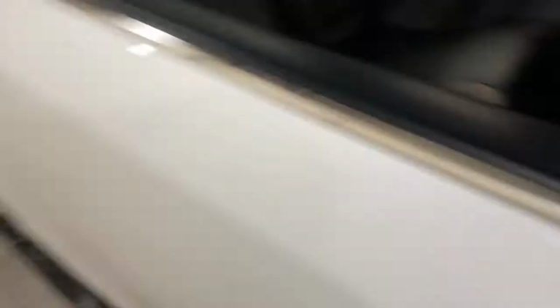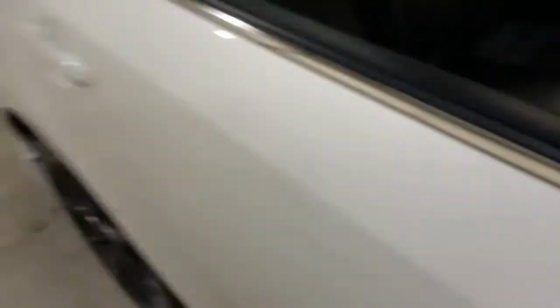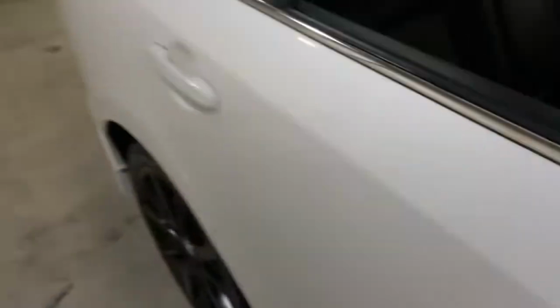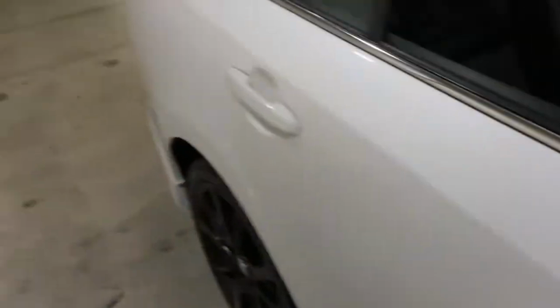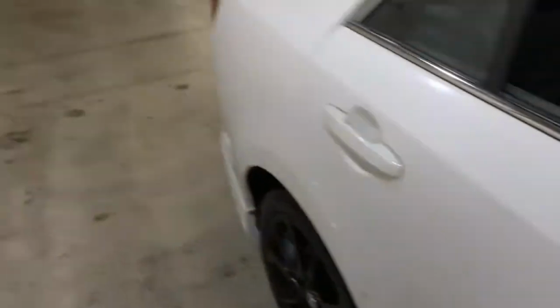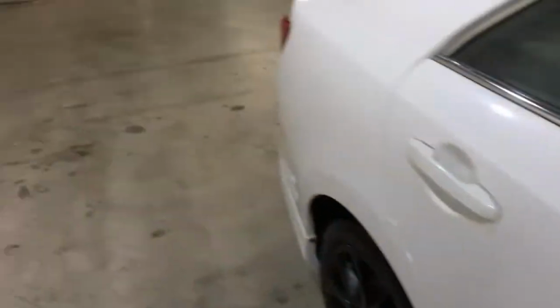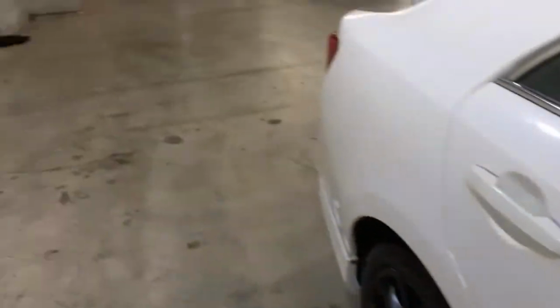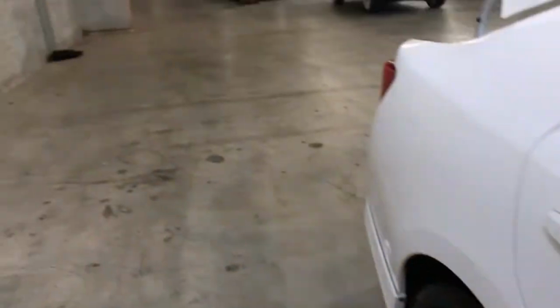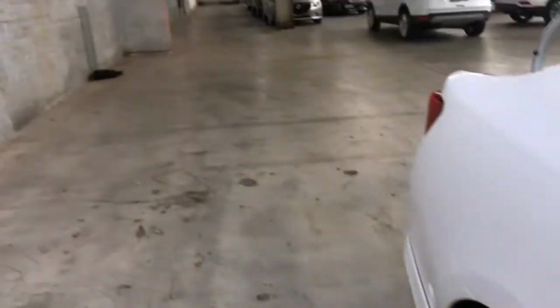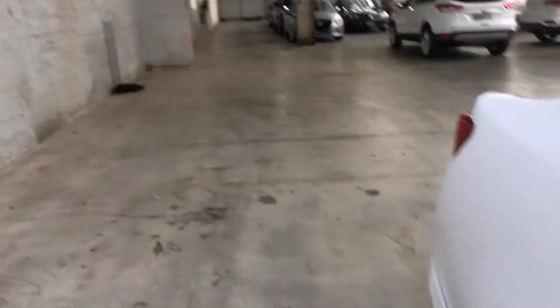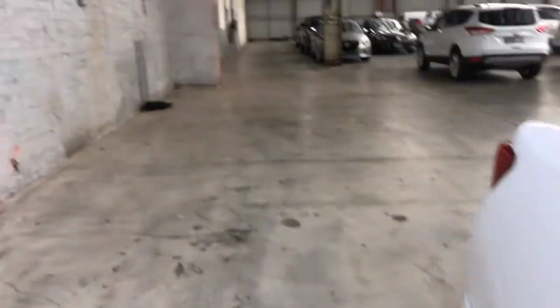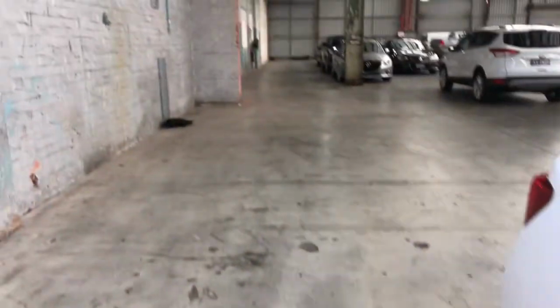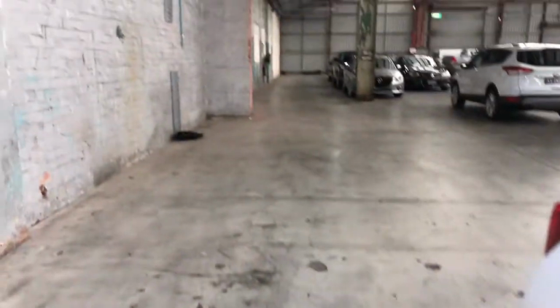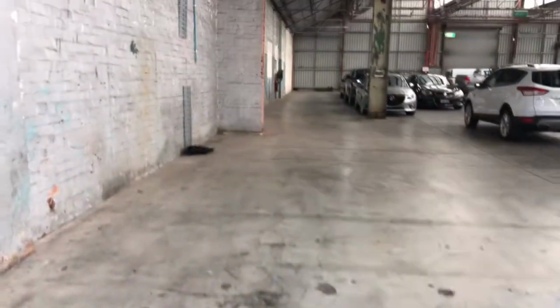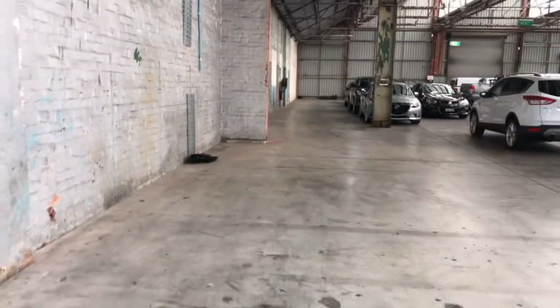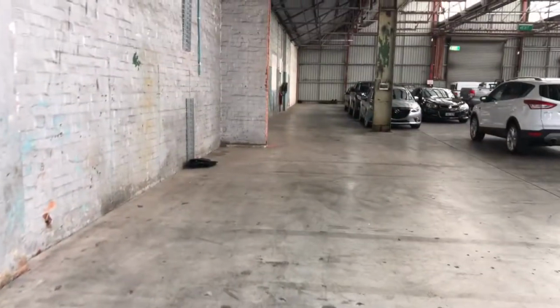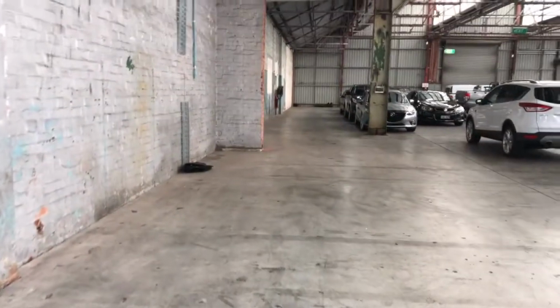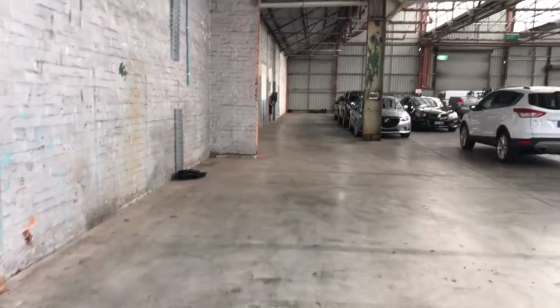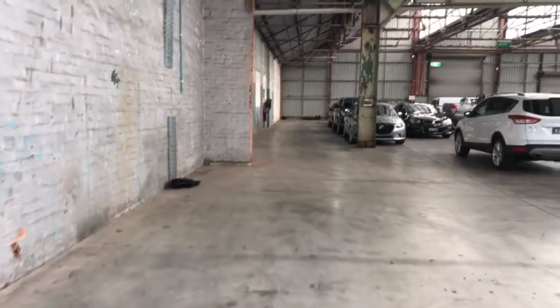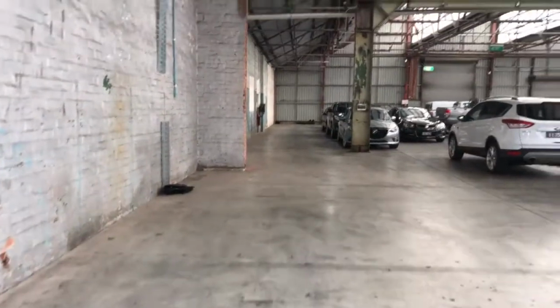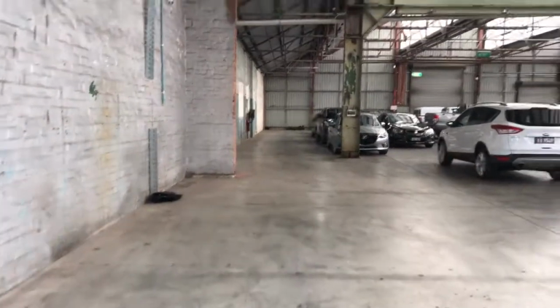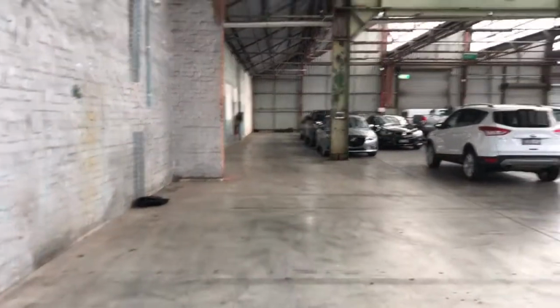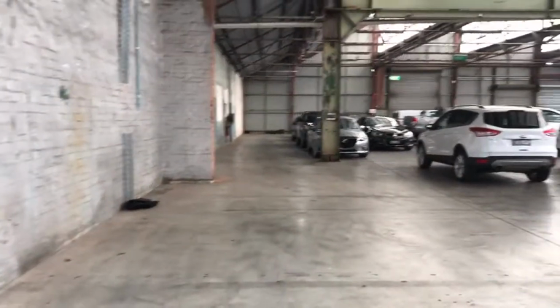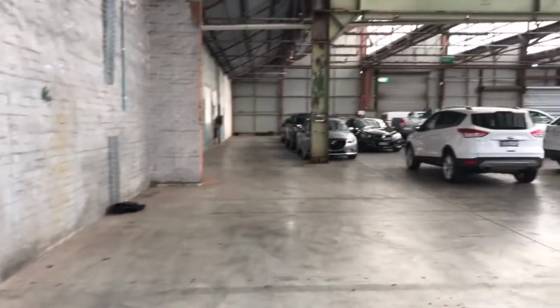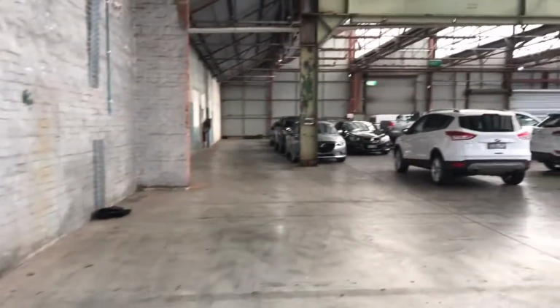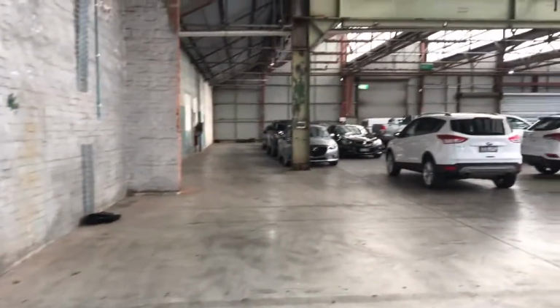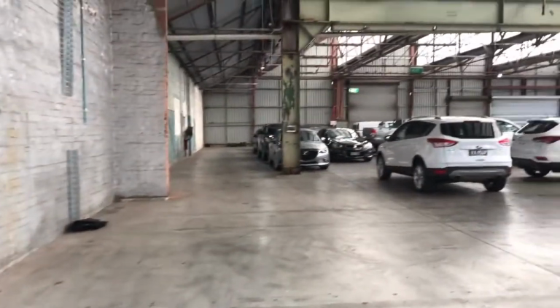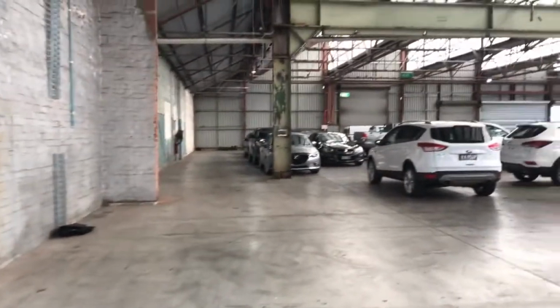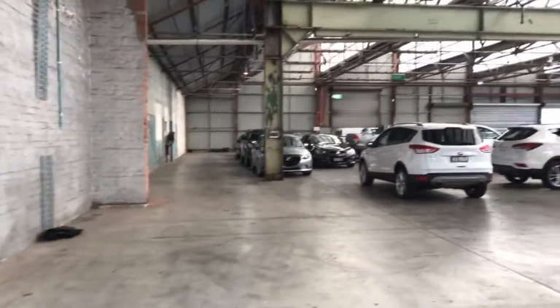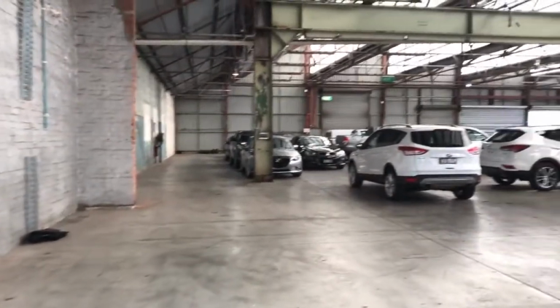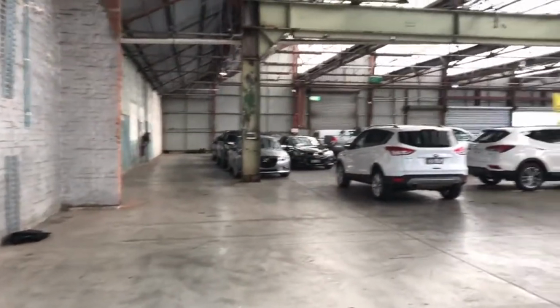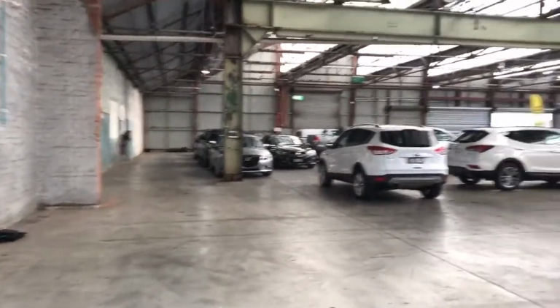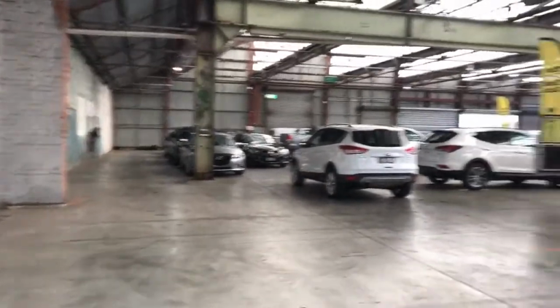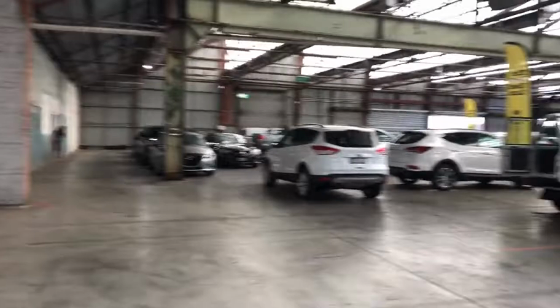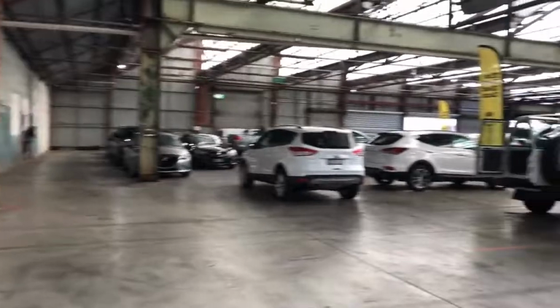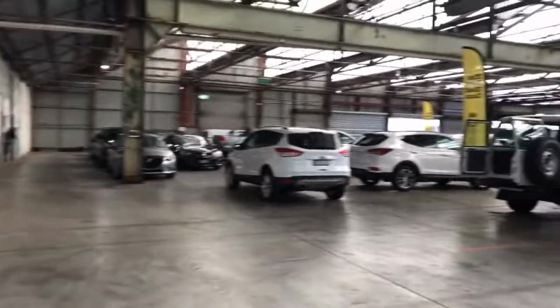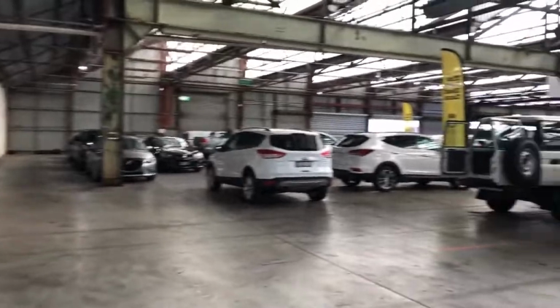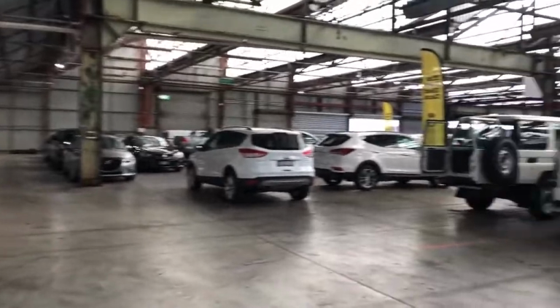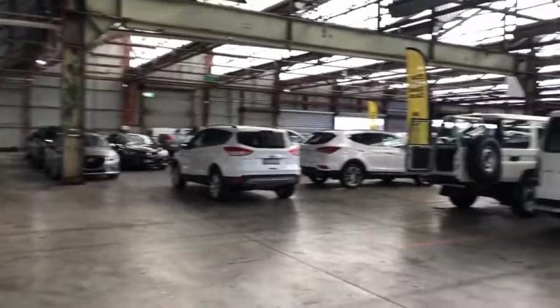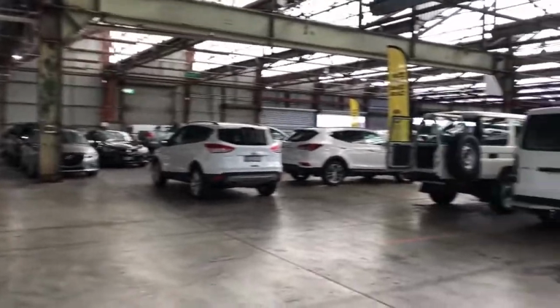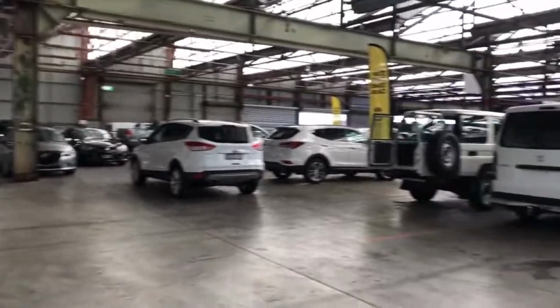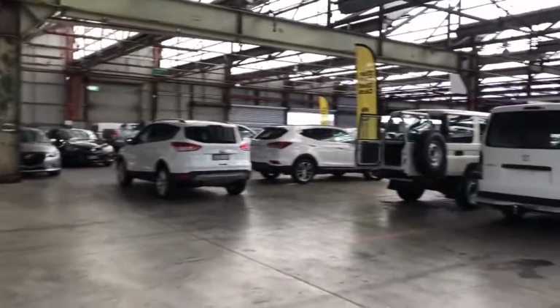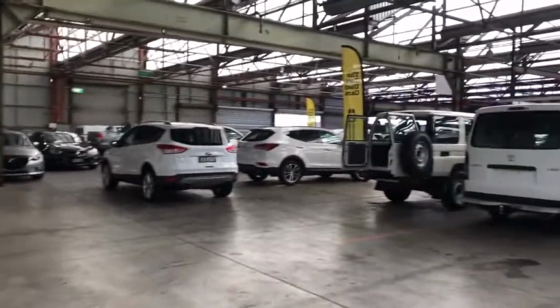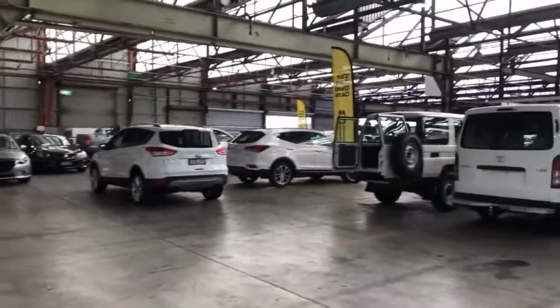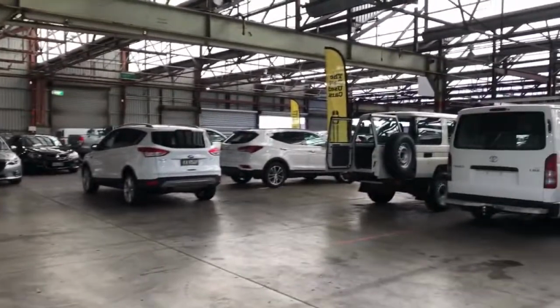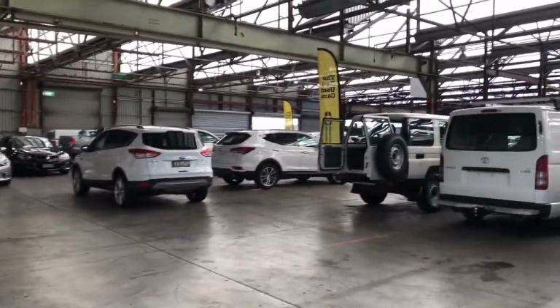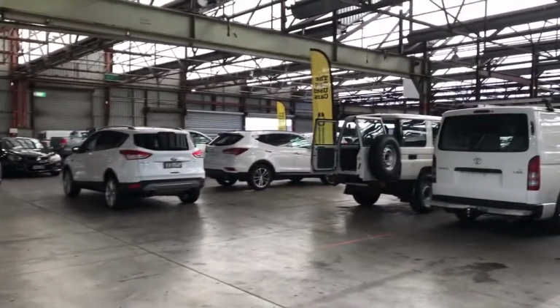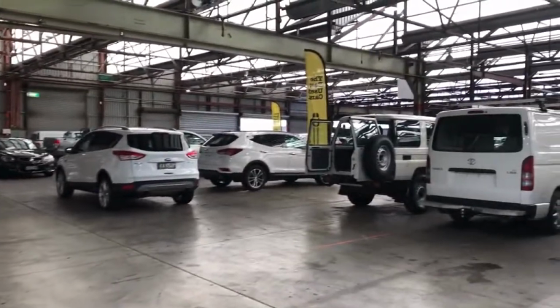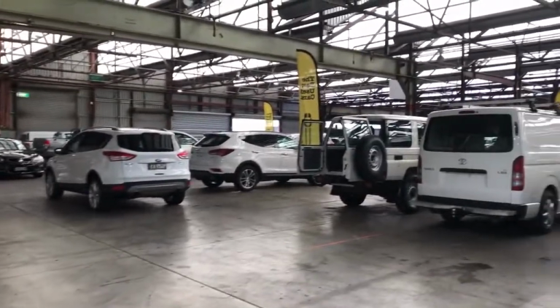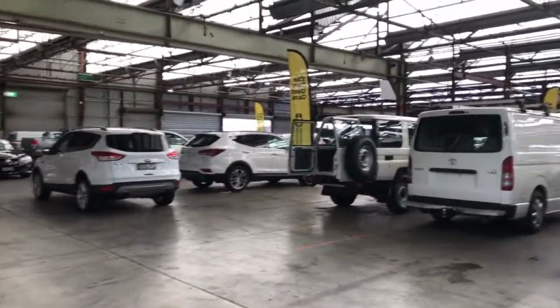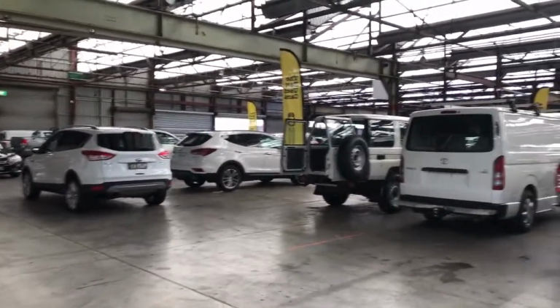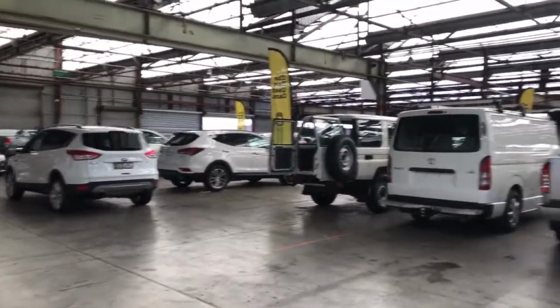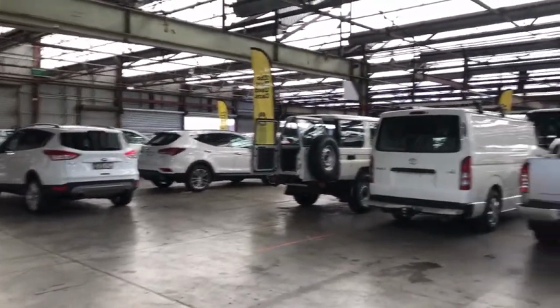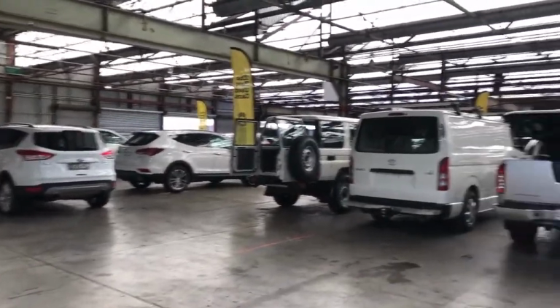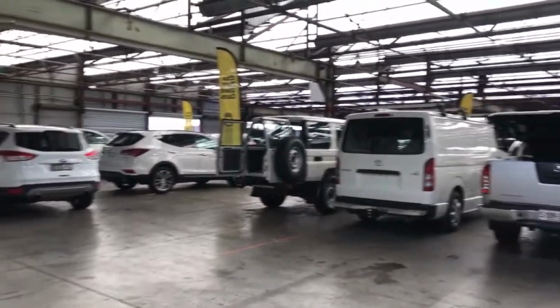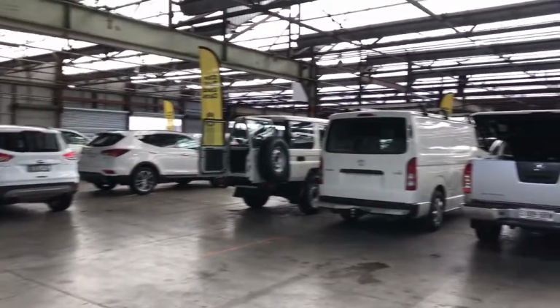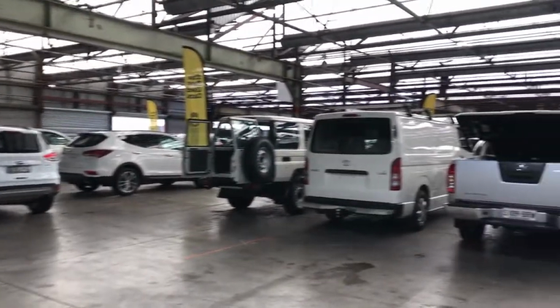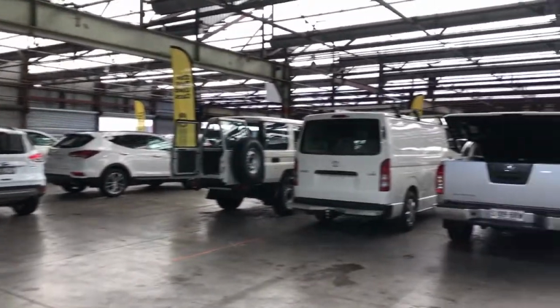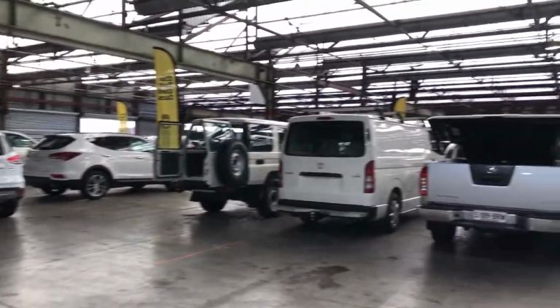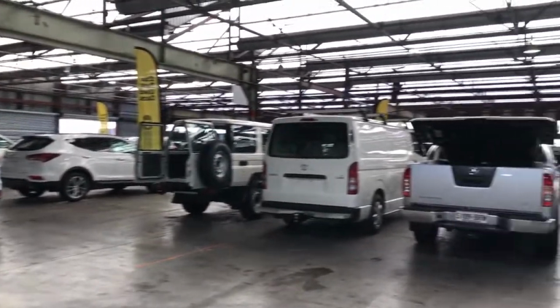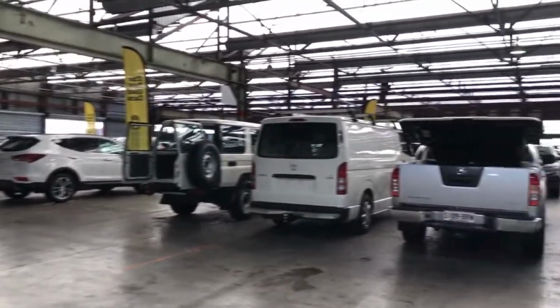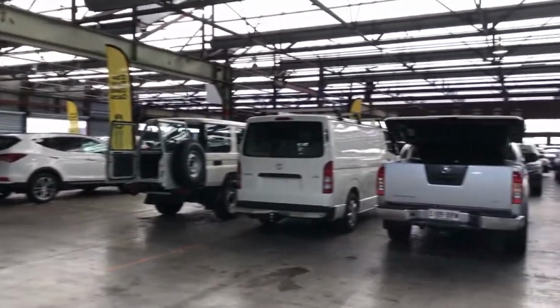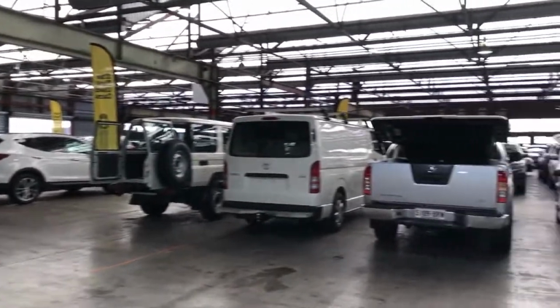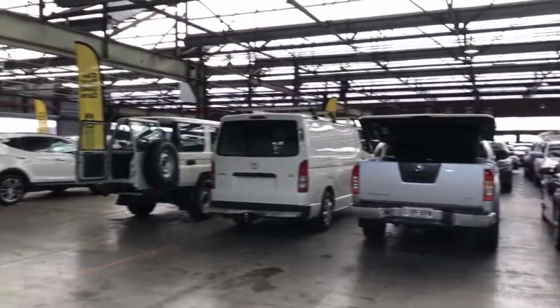If this Aurion isn't for you, we do have over 300 vehicles on the lot, with access to over 2,000 vehicles Australia wide. Hope to see you soon. Thanks.